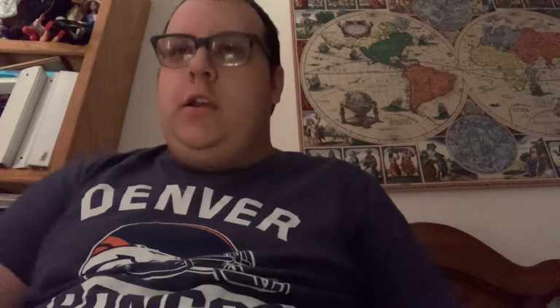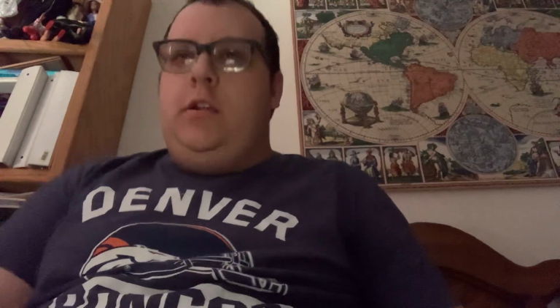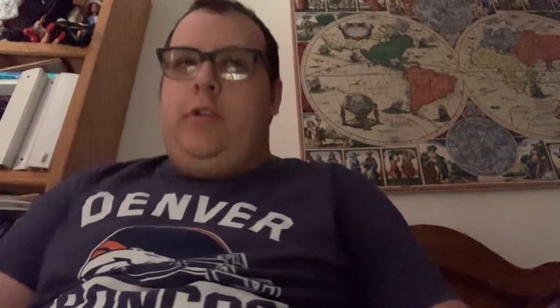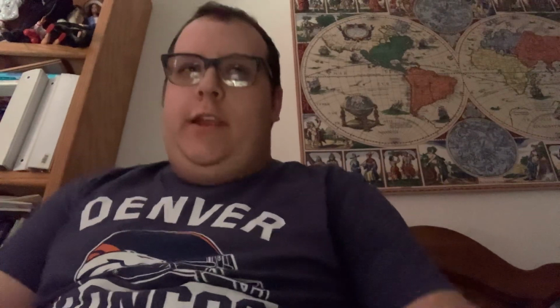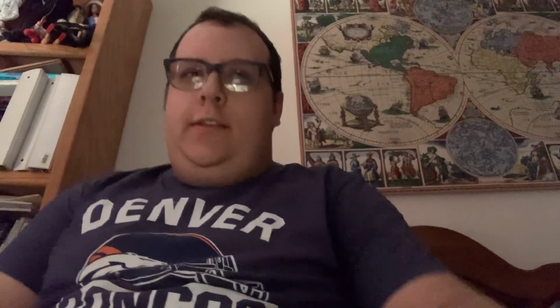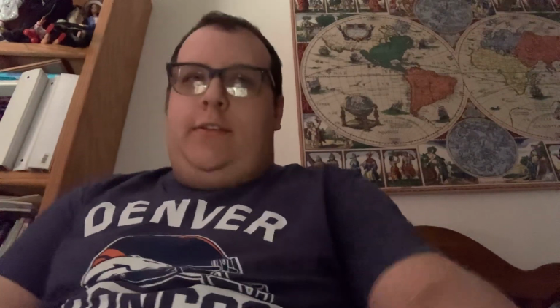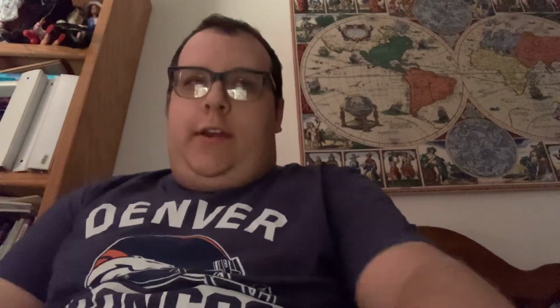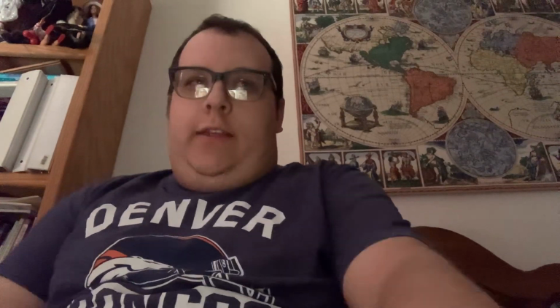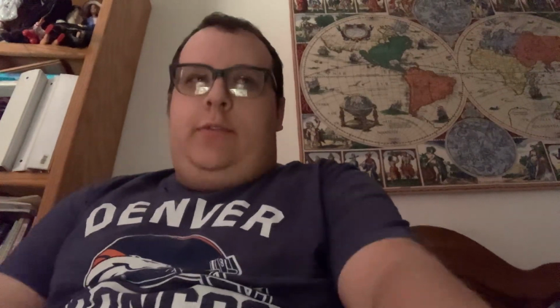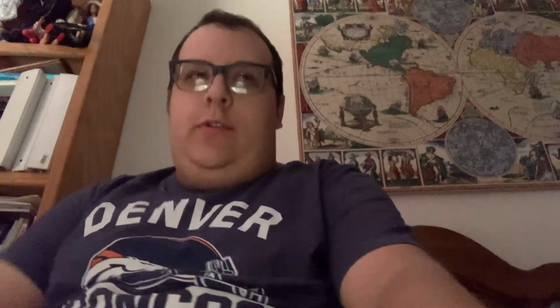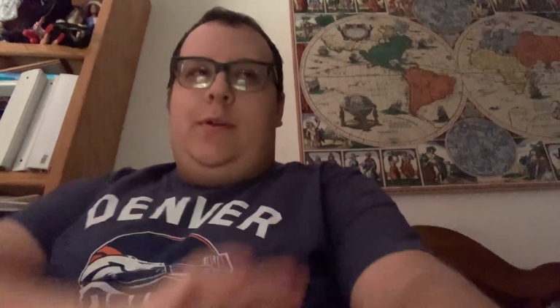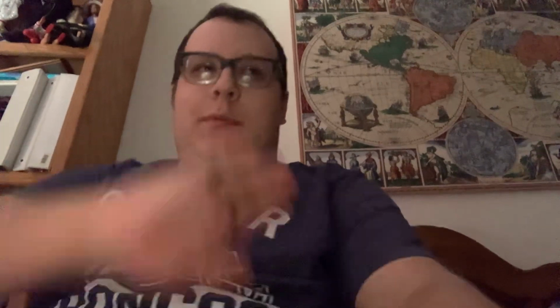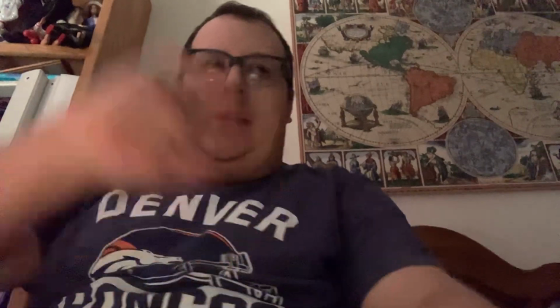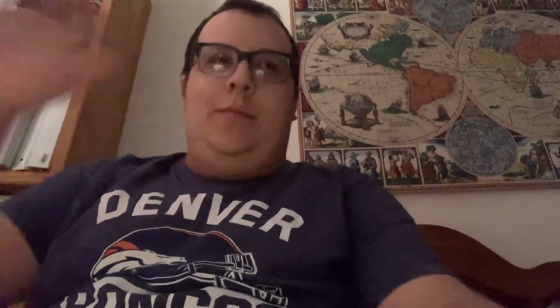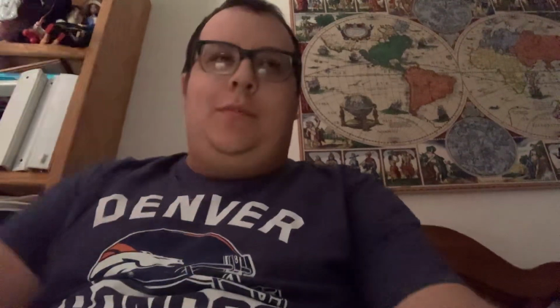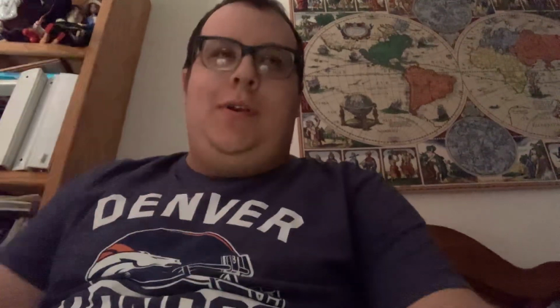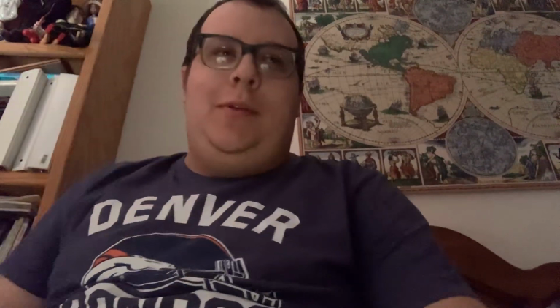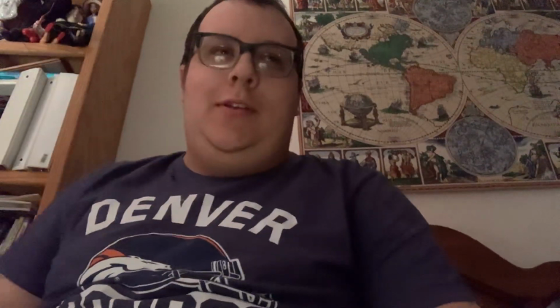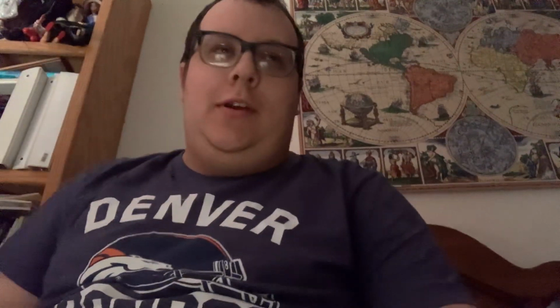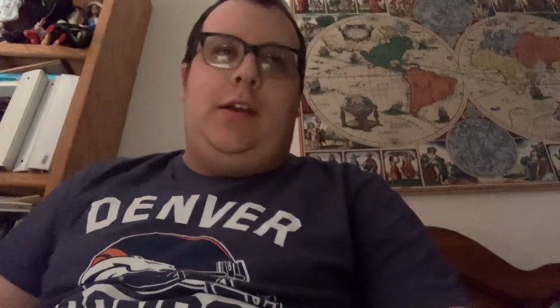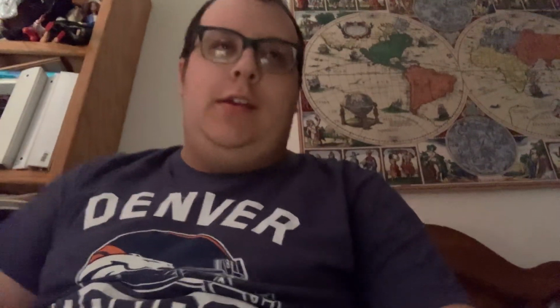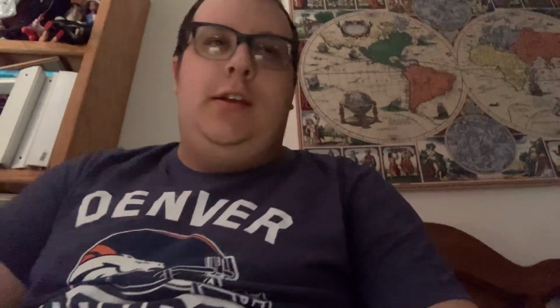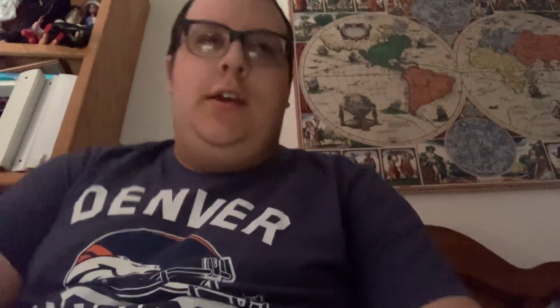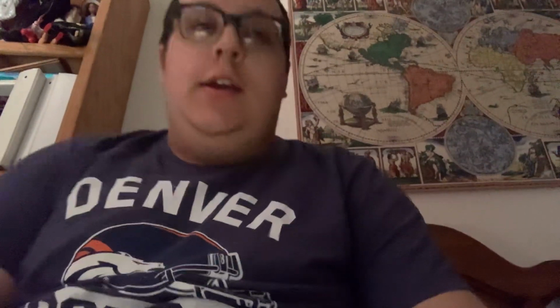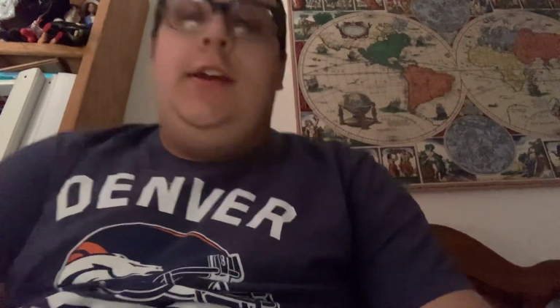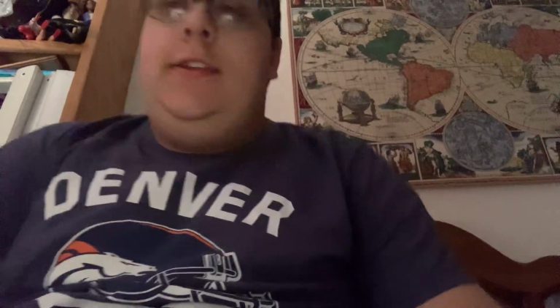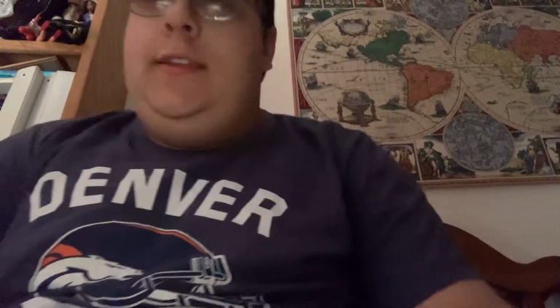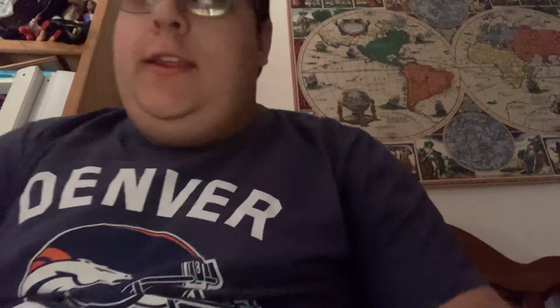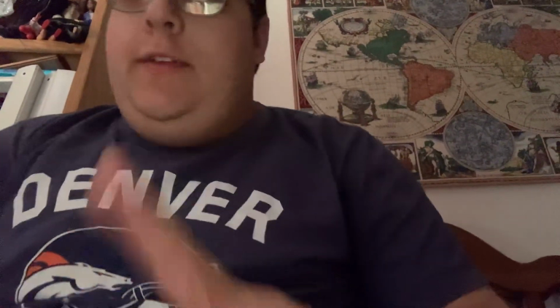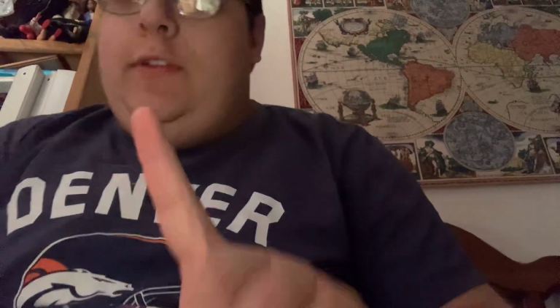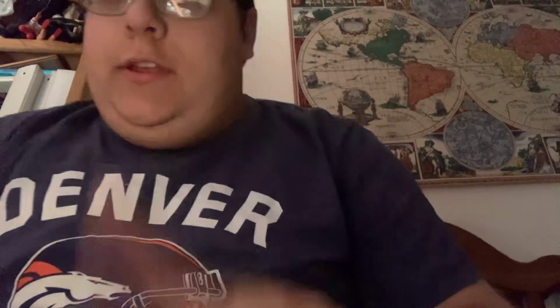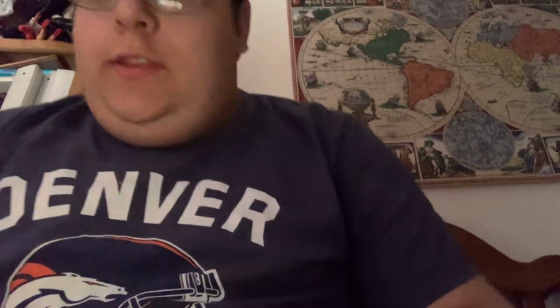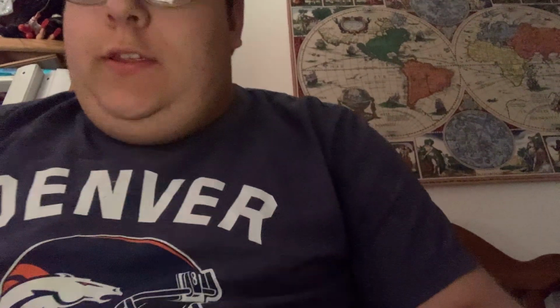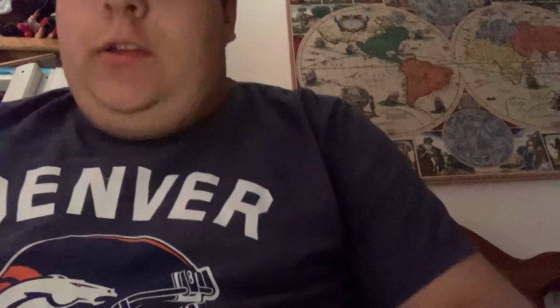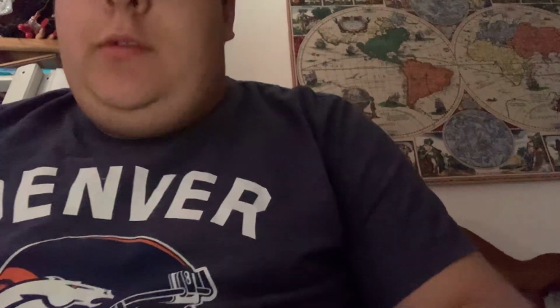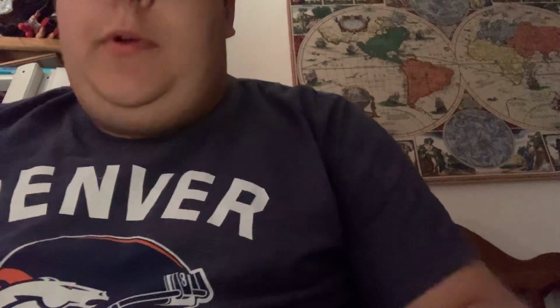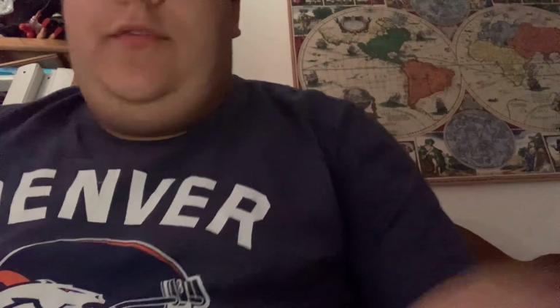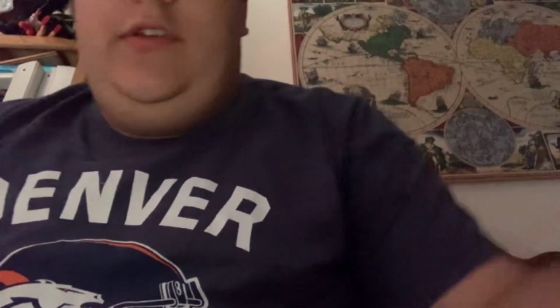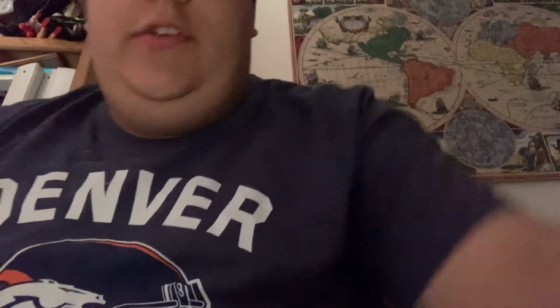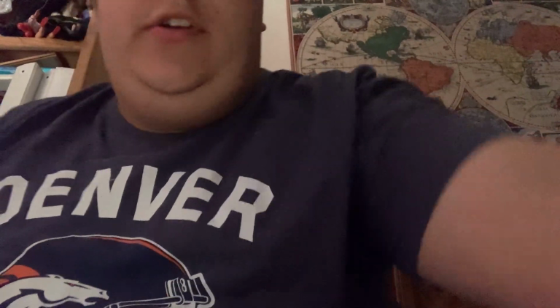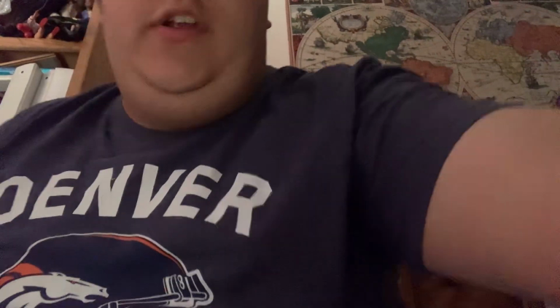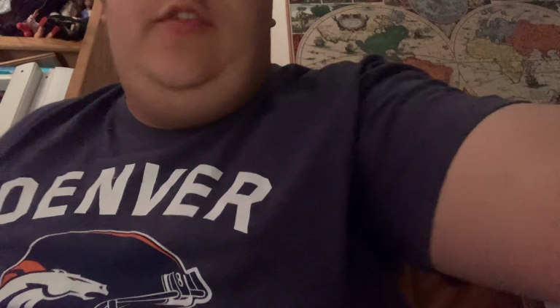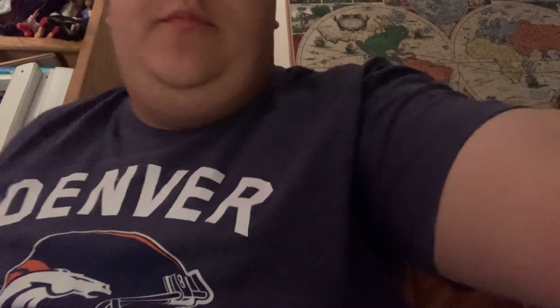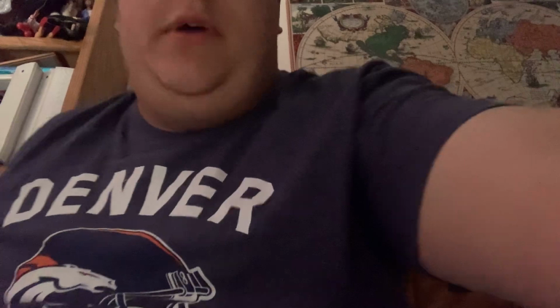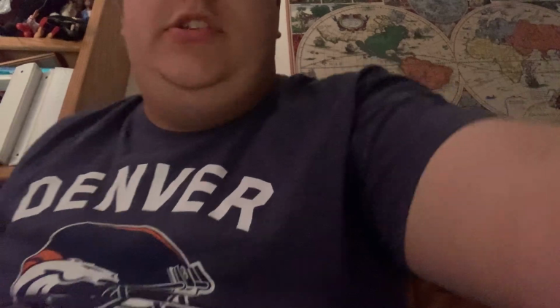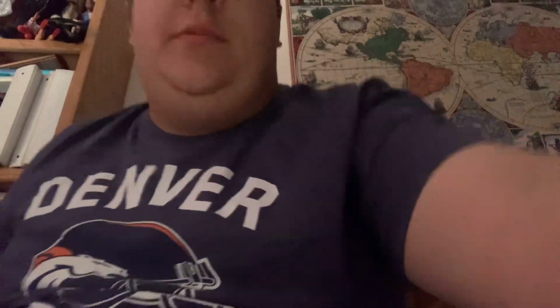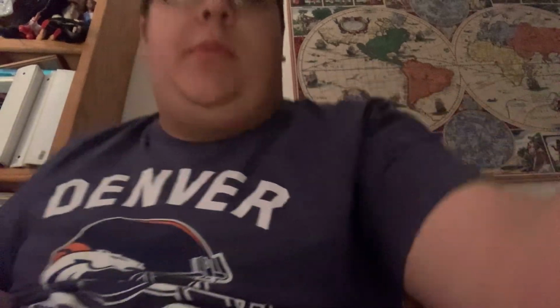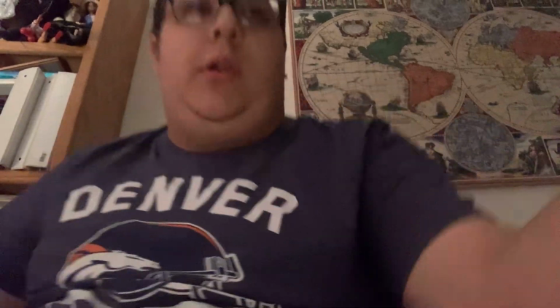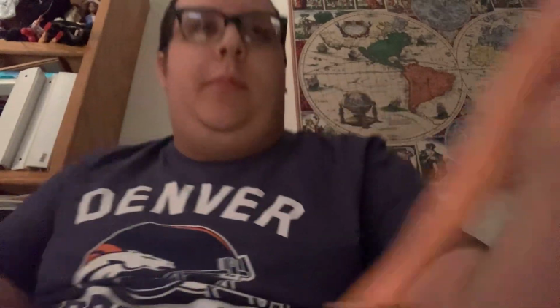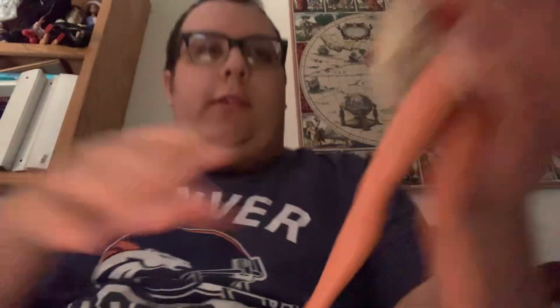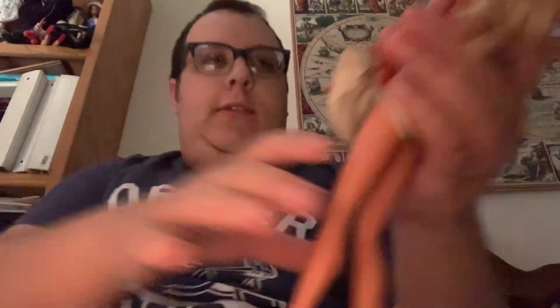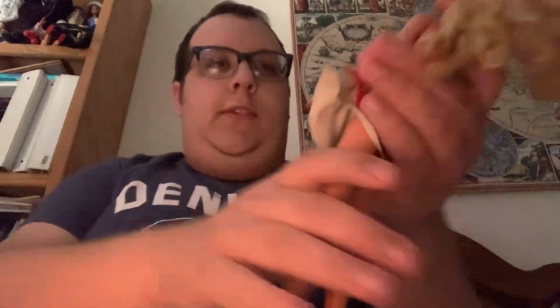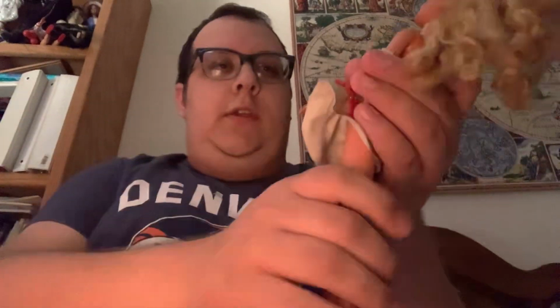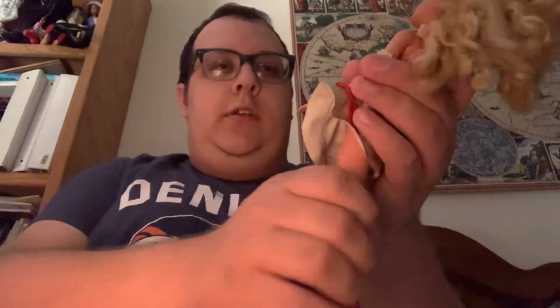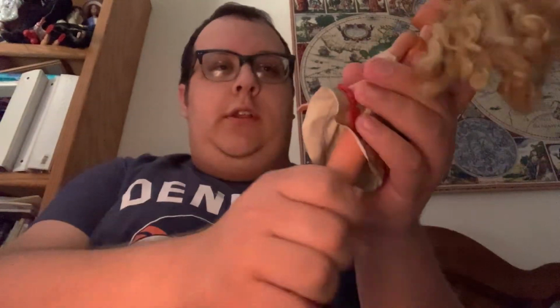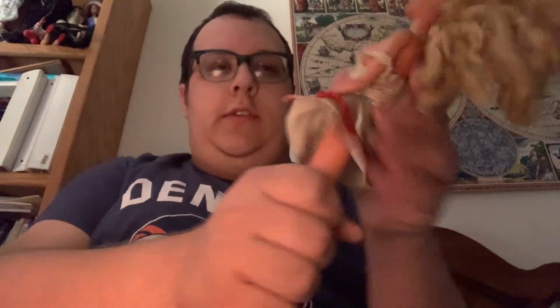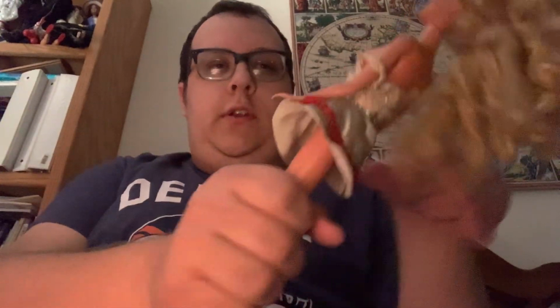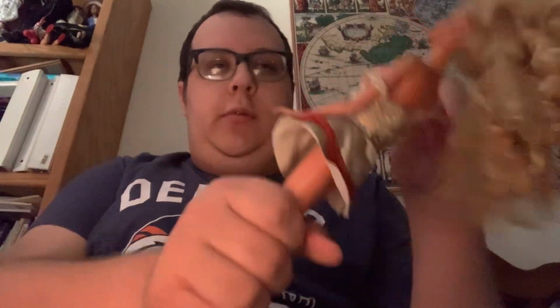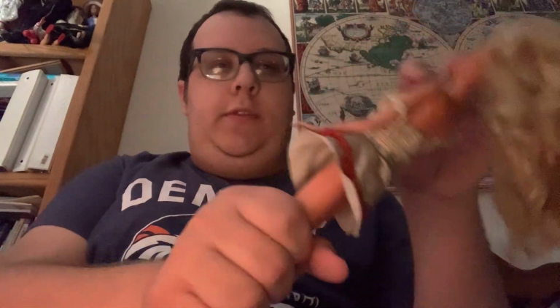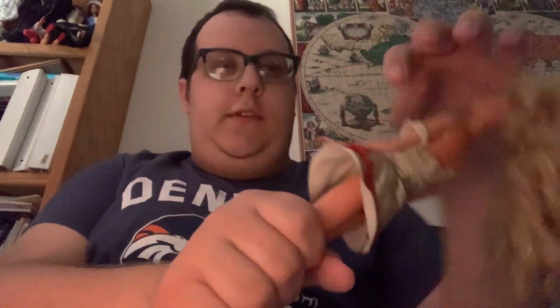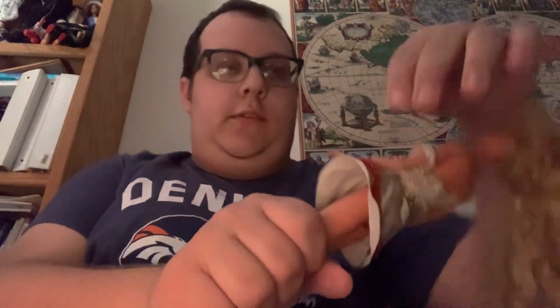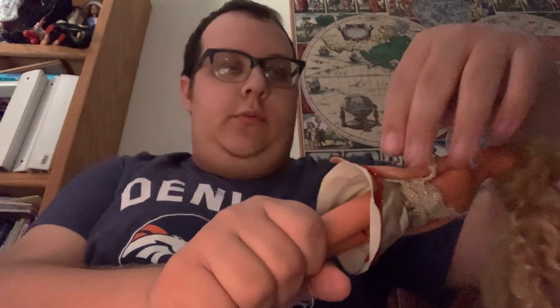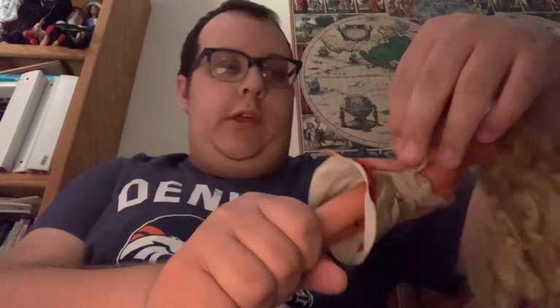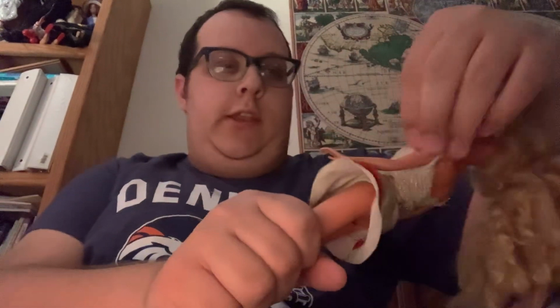Greetings guys, welcome back to Barbie Talk. Today I'm going to continue my adventure of budget Barbies. Let's start with this one.